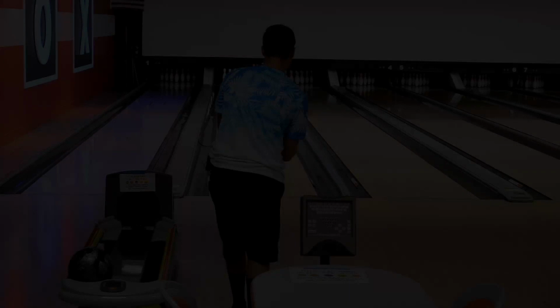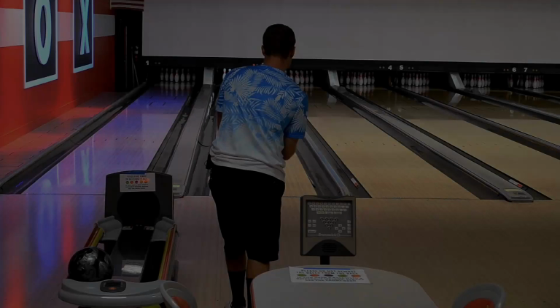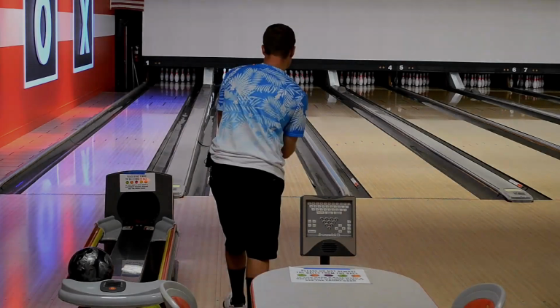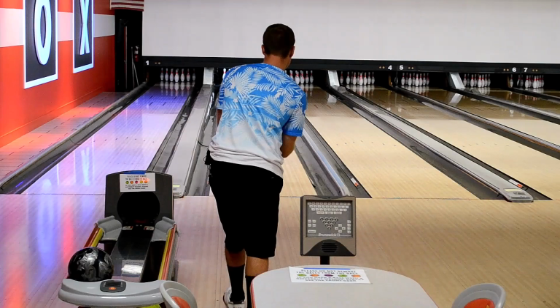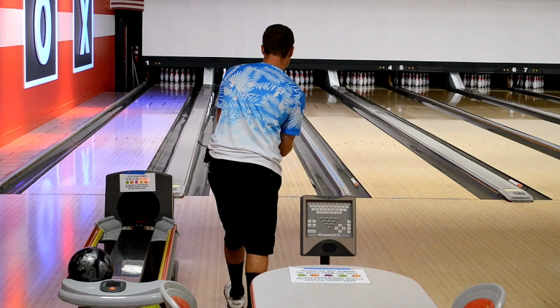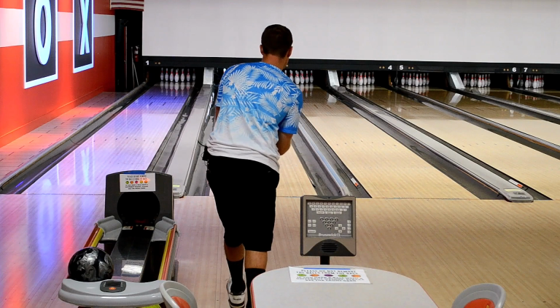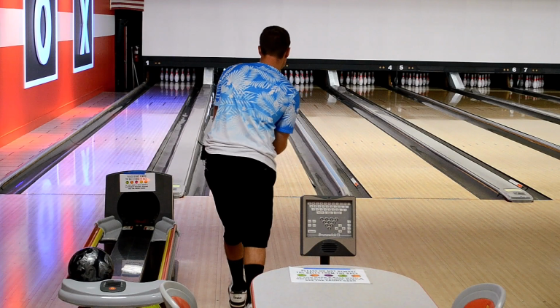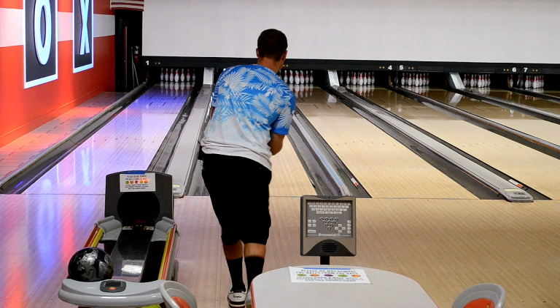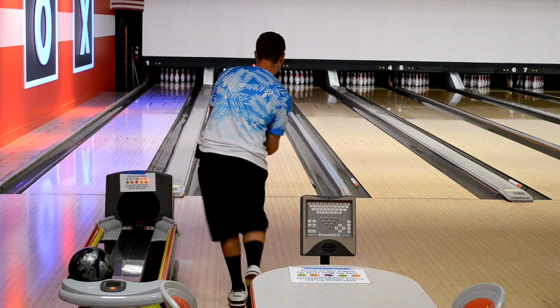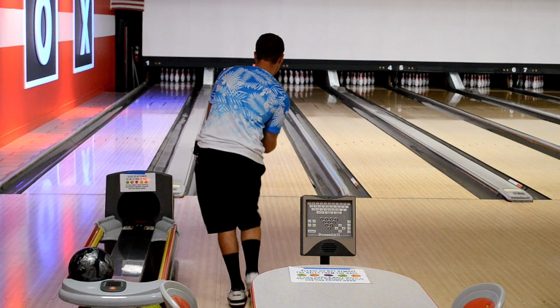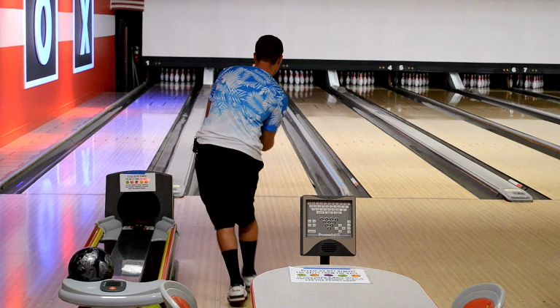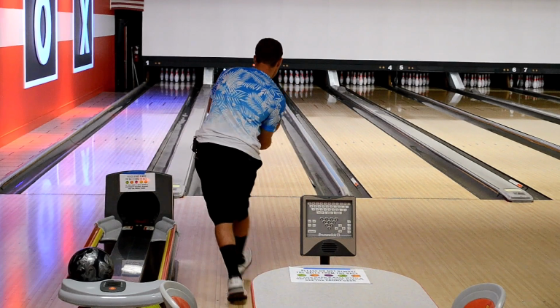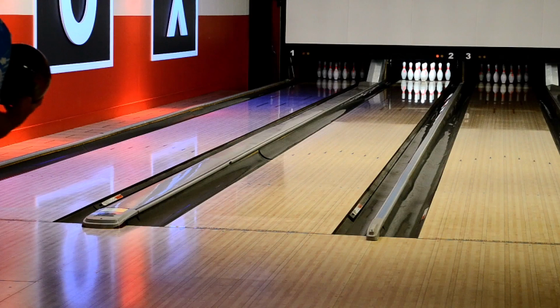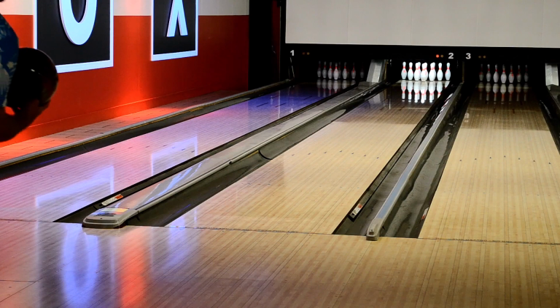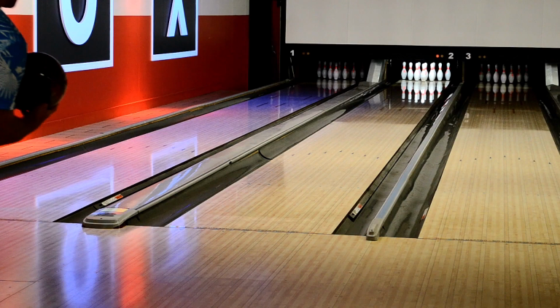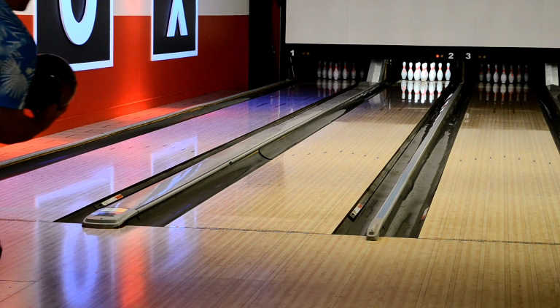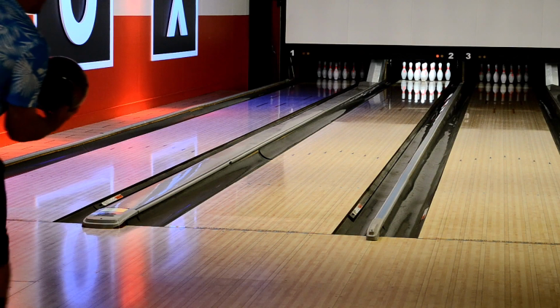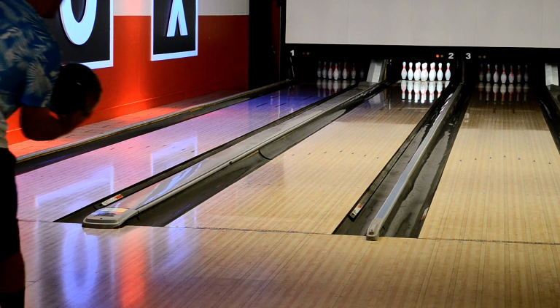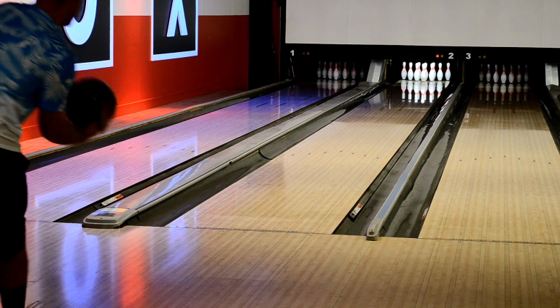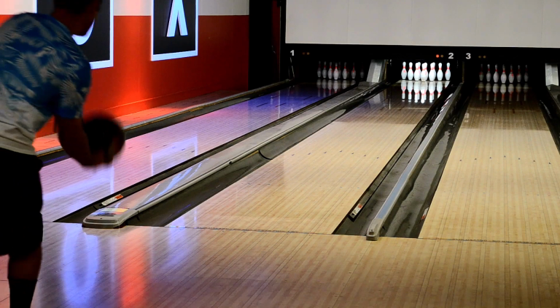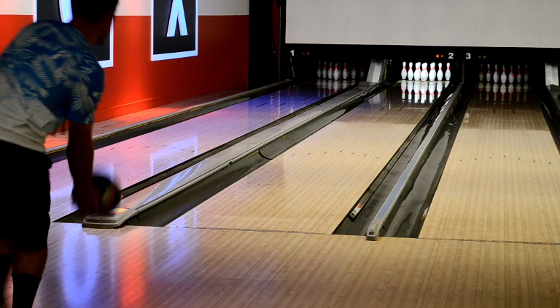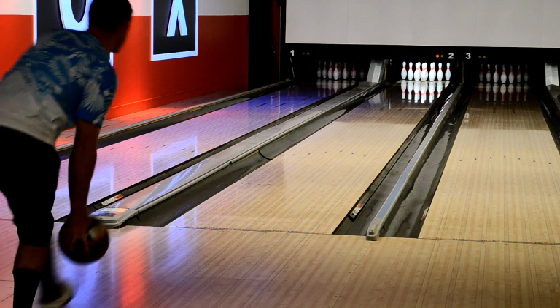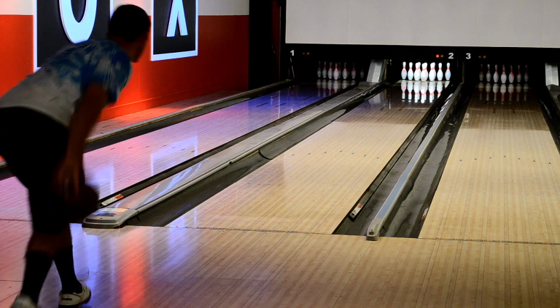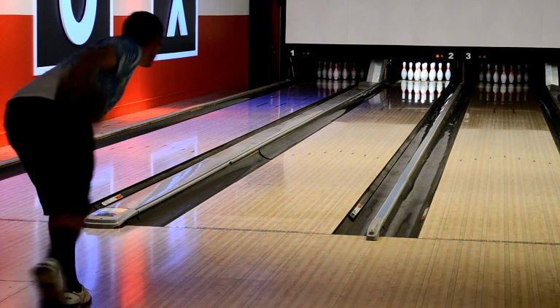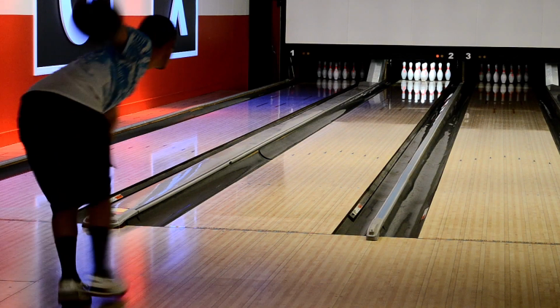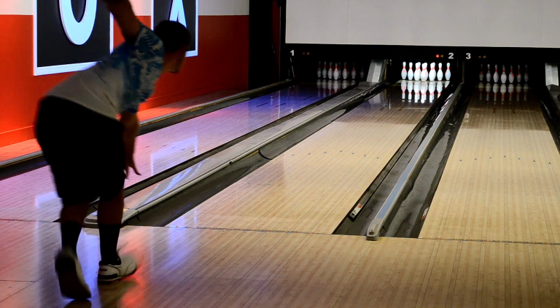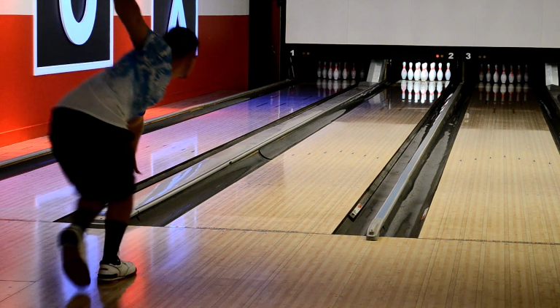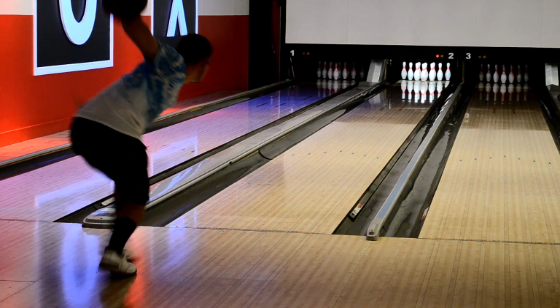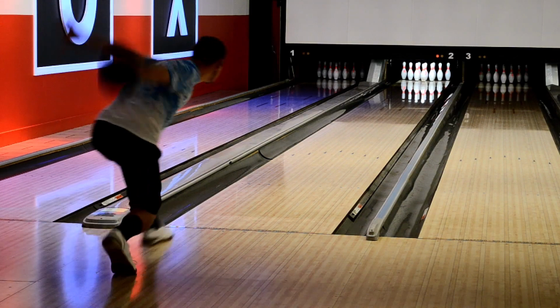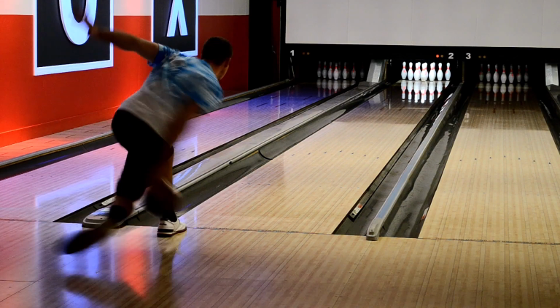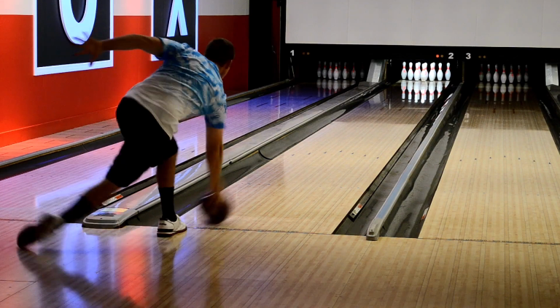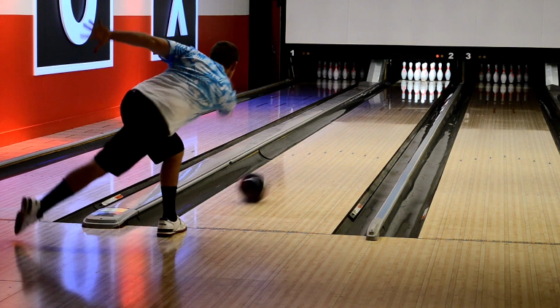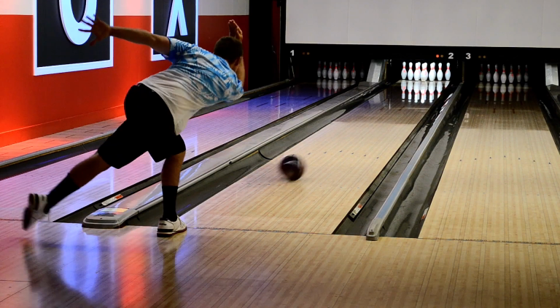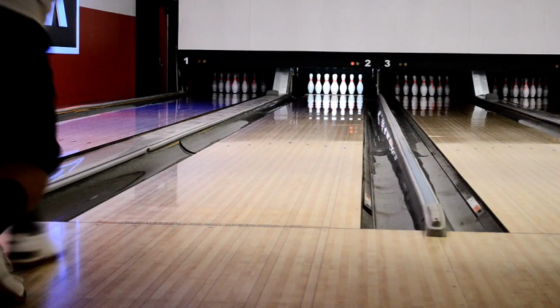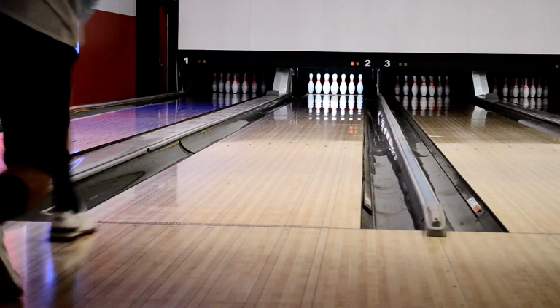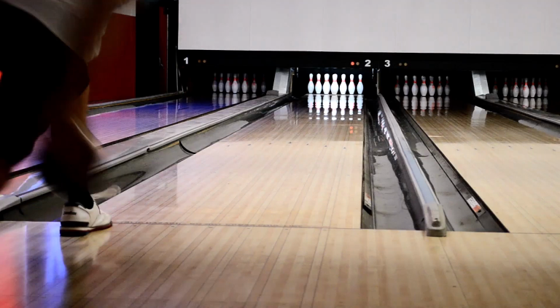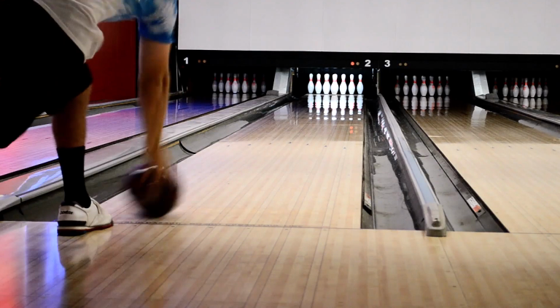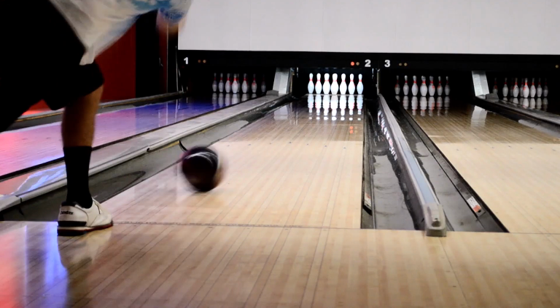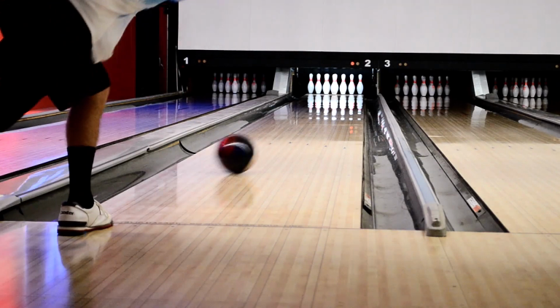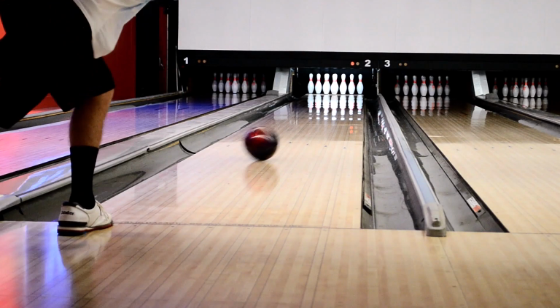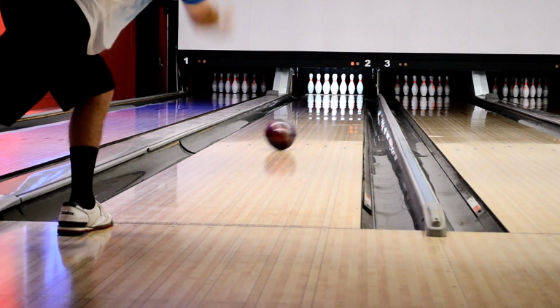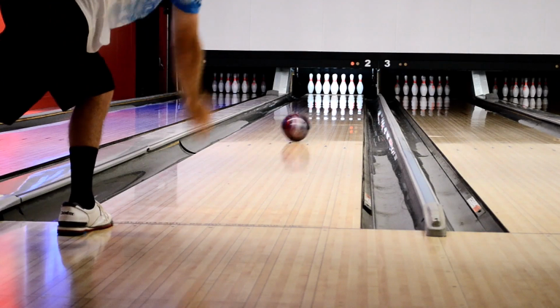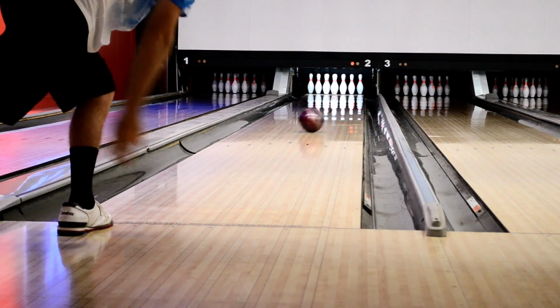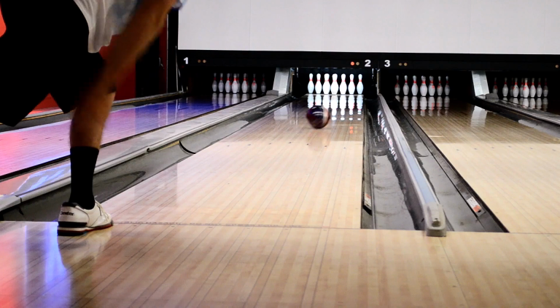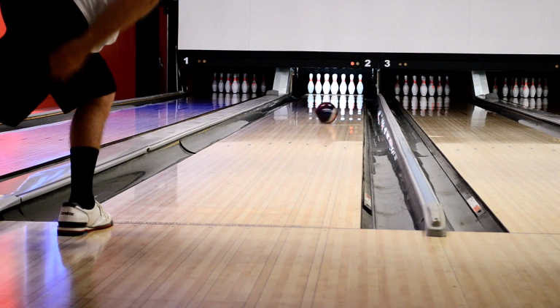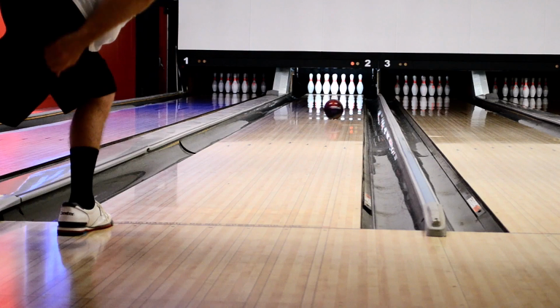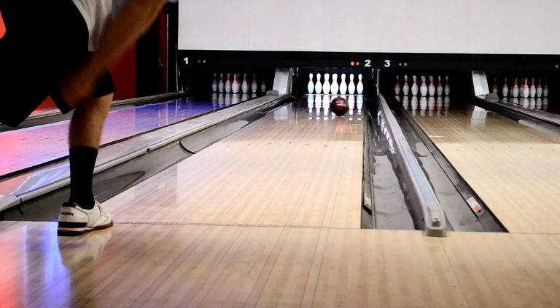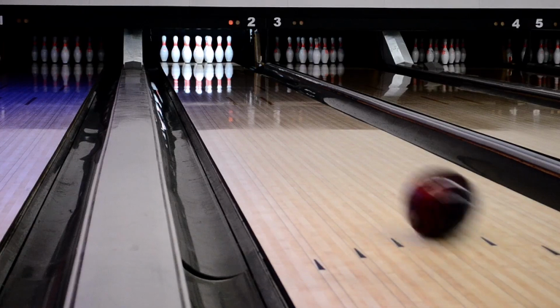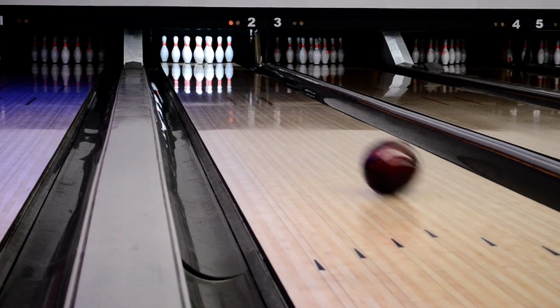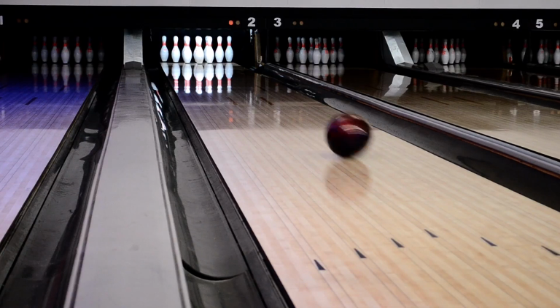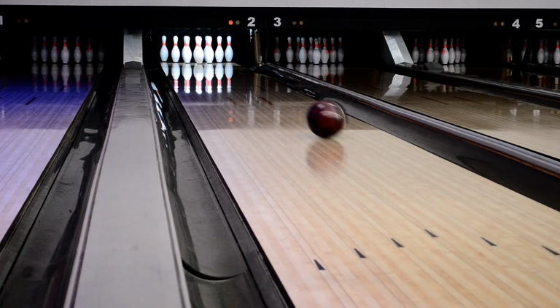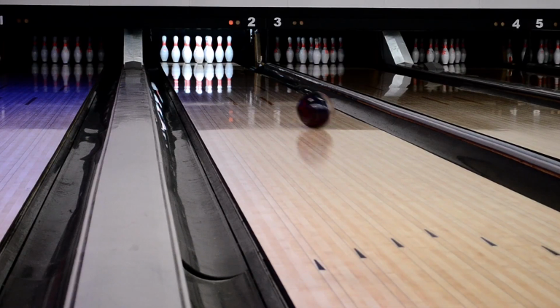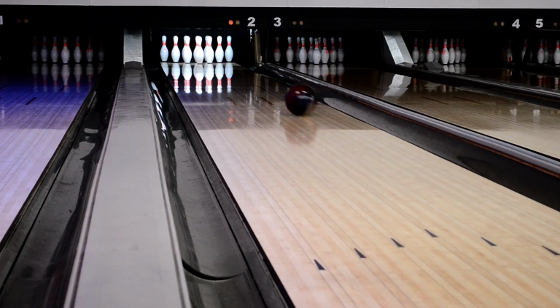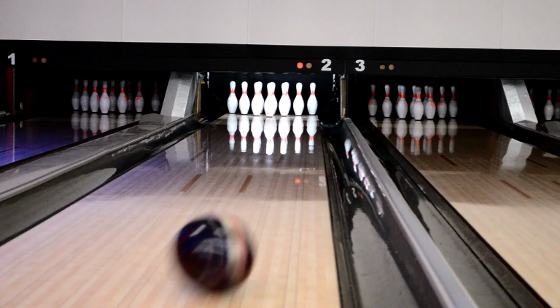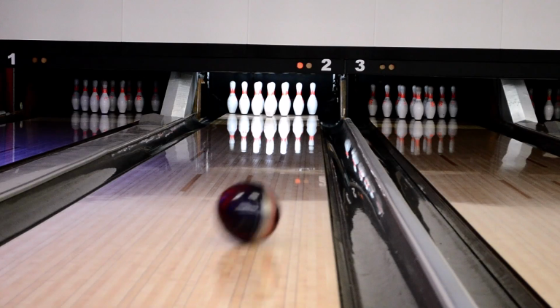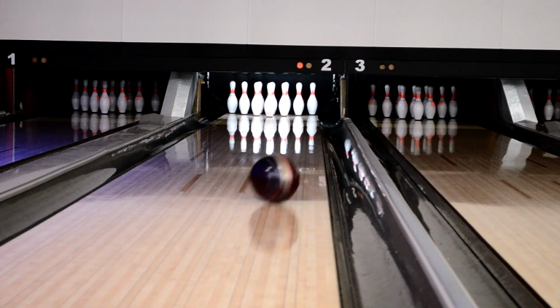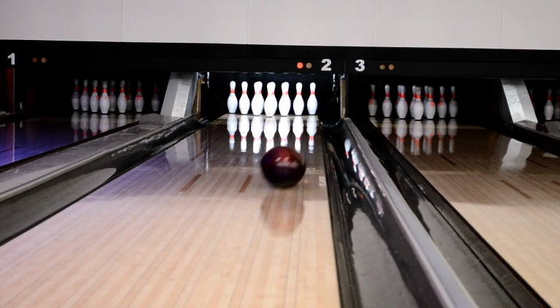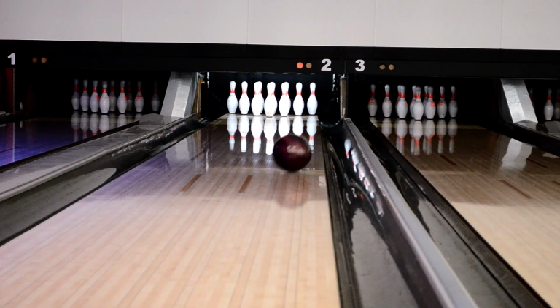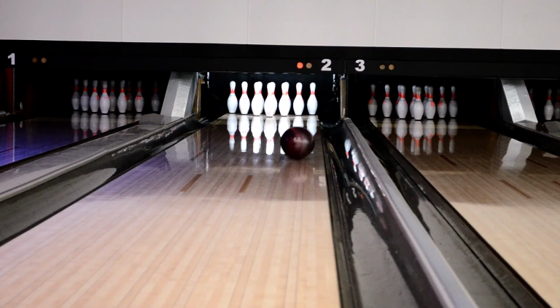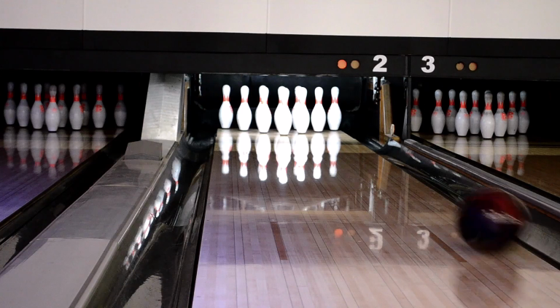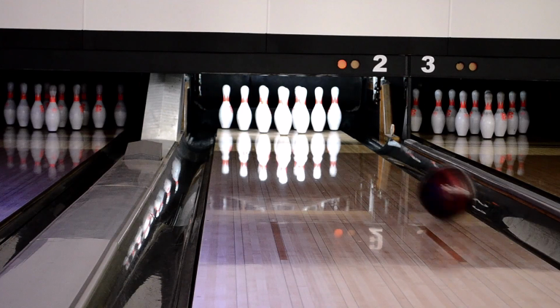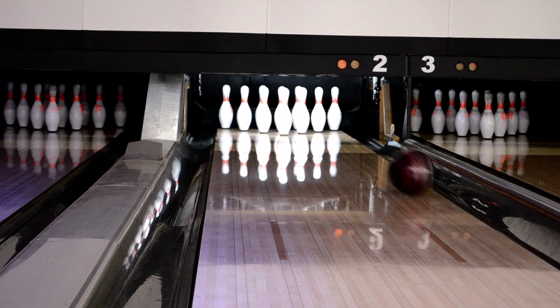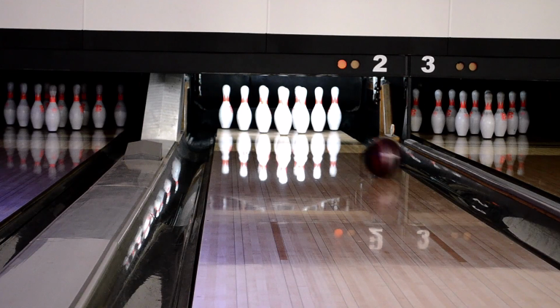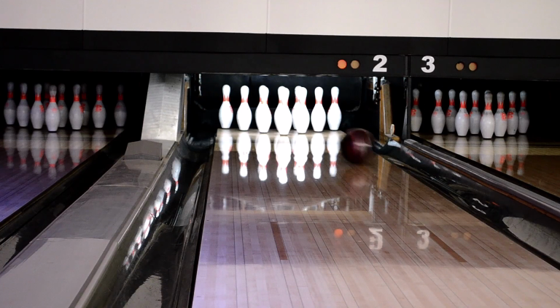This is the original Pin Punisher. I've been bowling all my life. Professional bowling is my passion and now I'm here to share it with you.